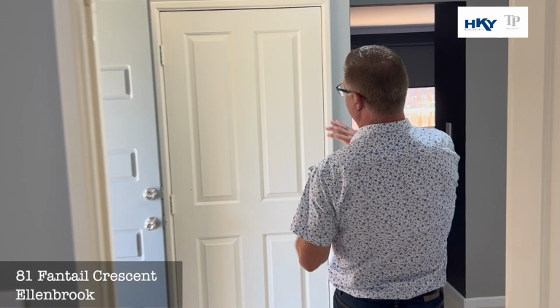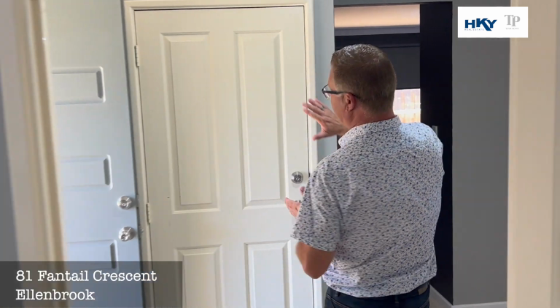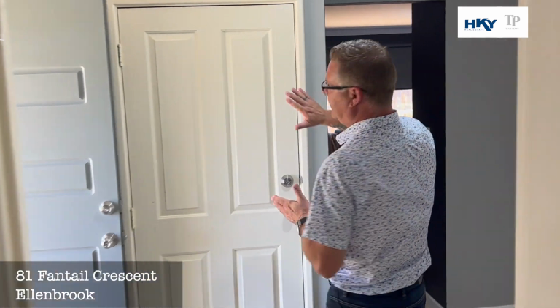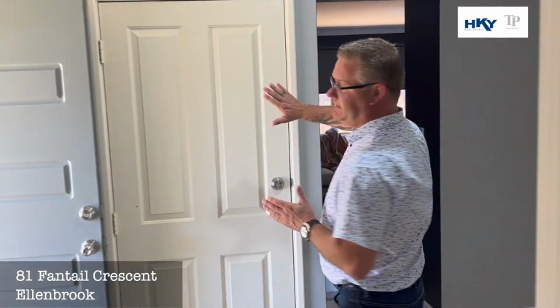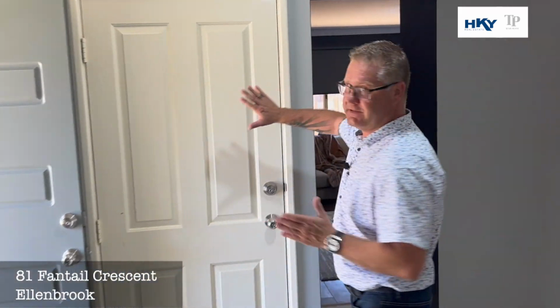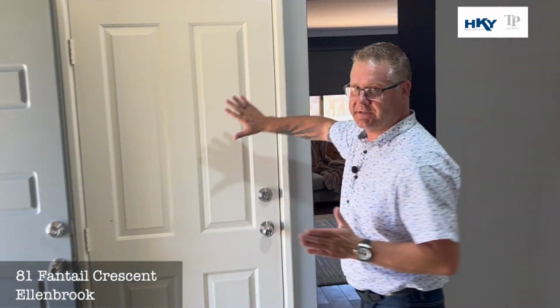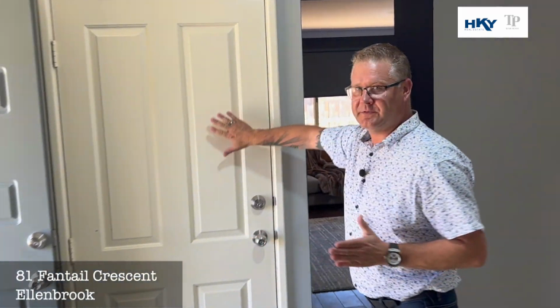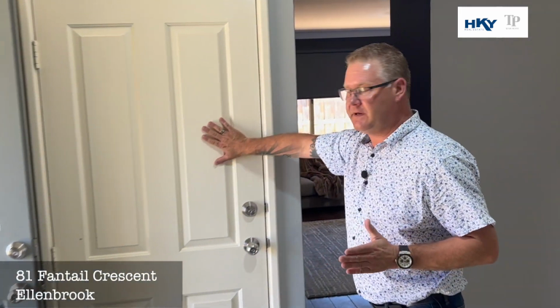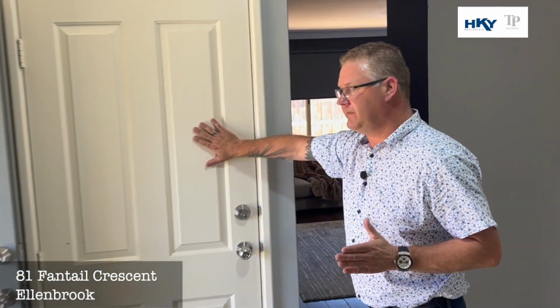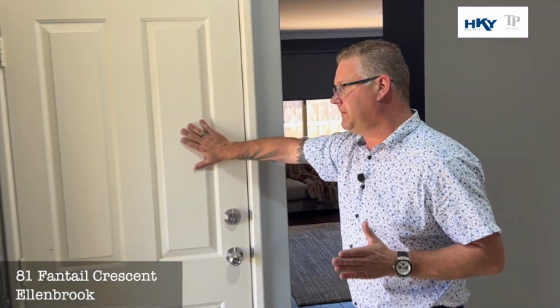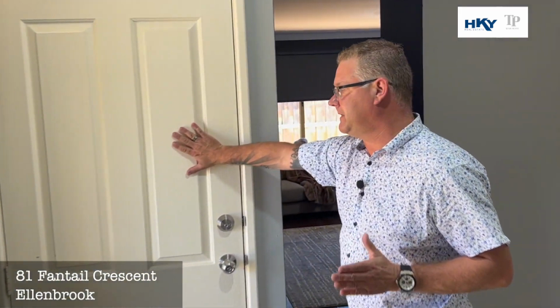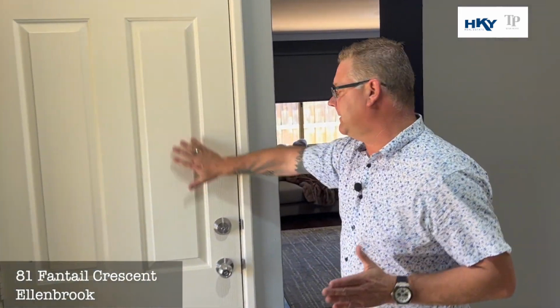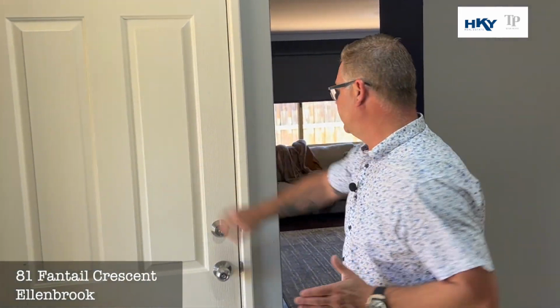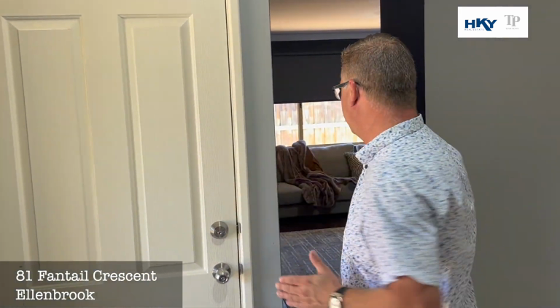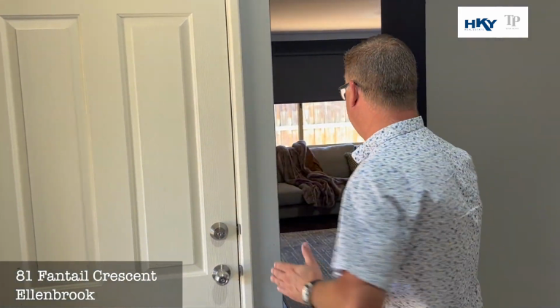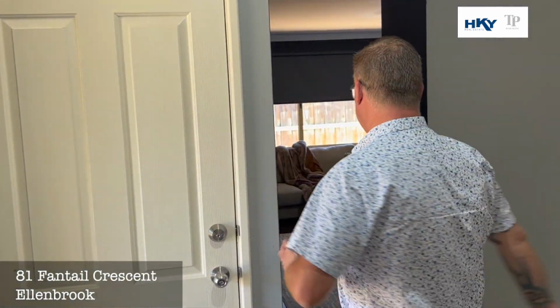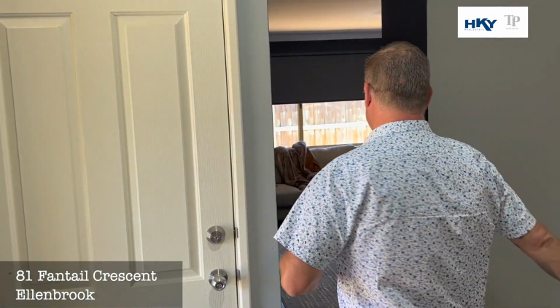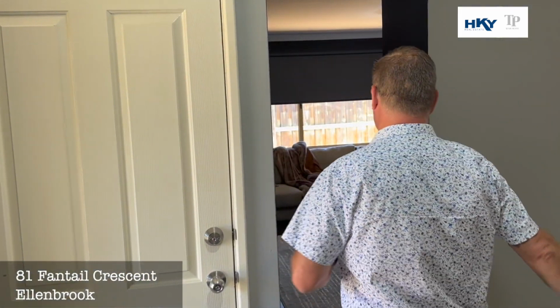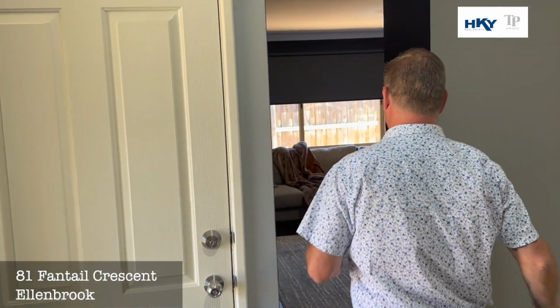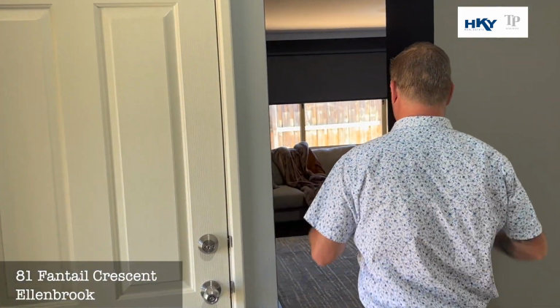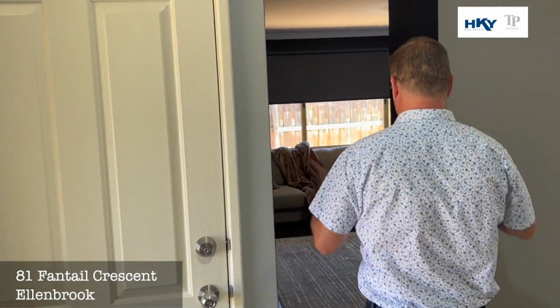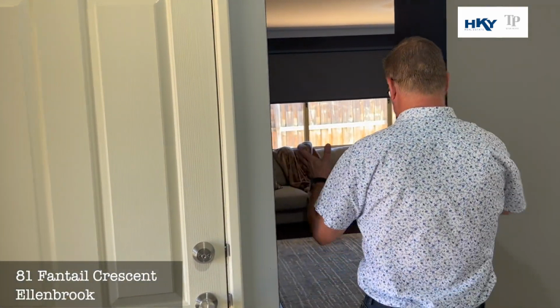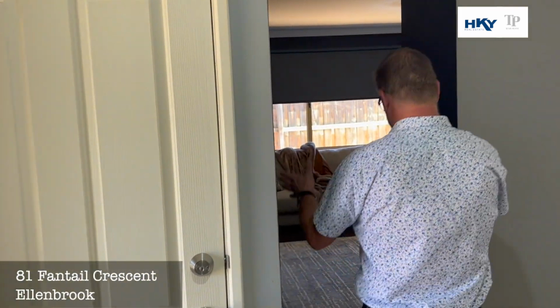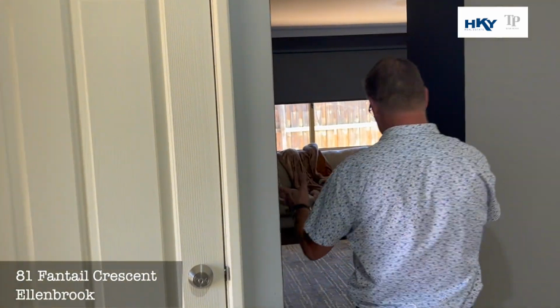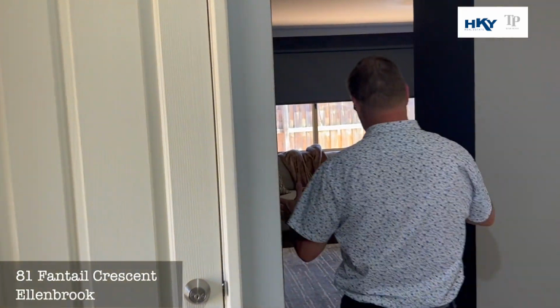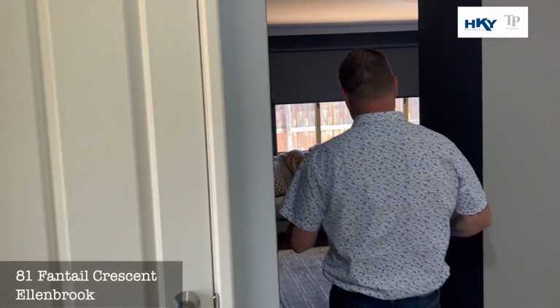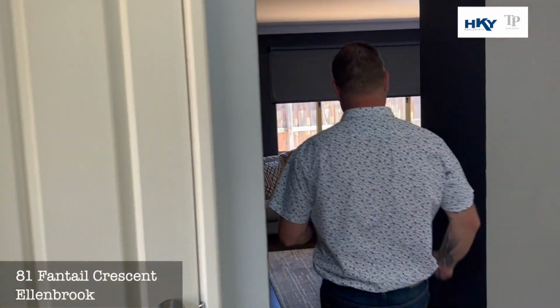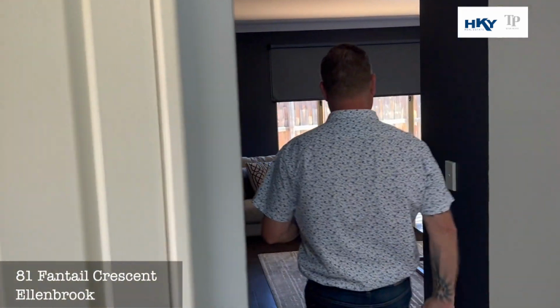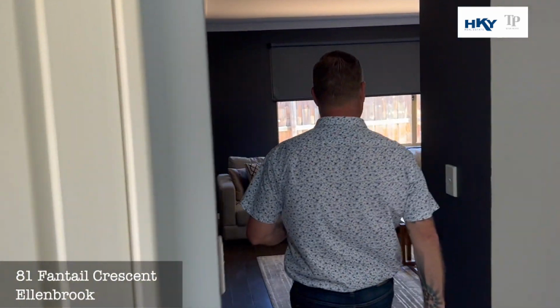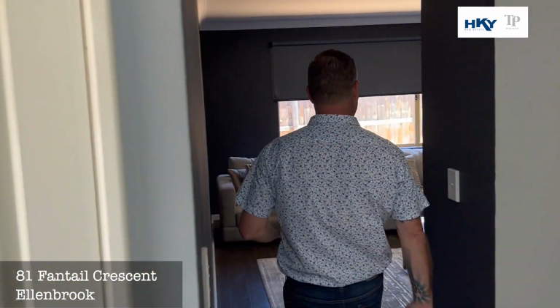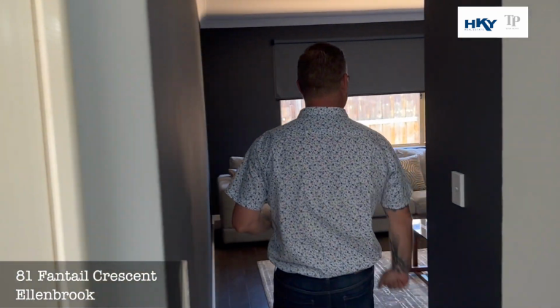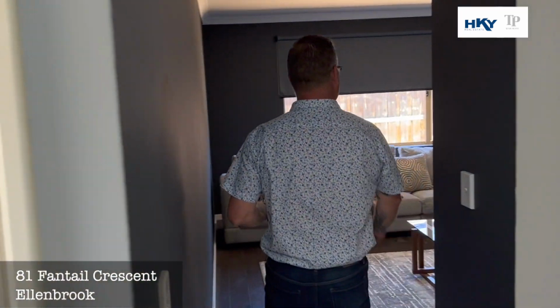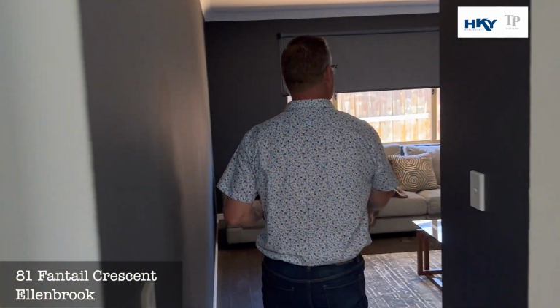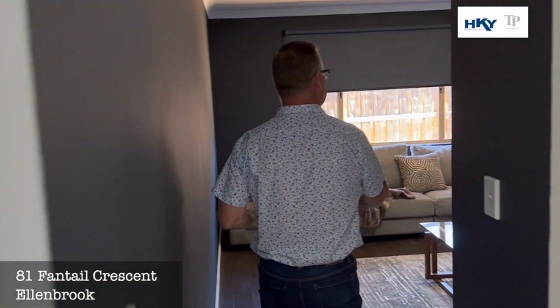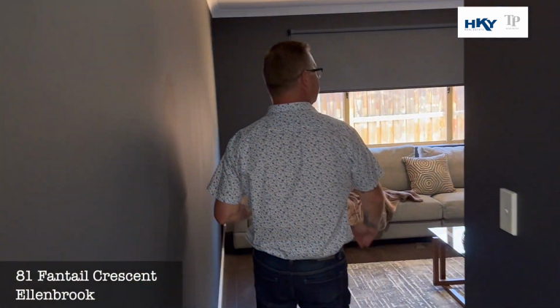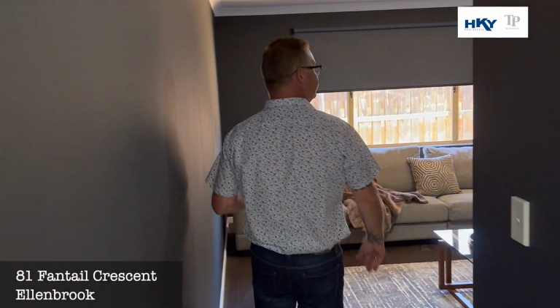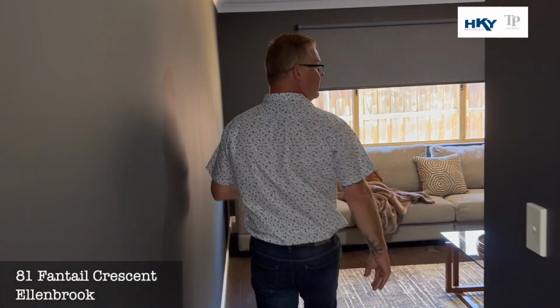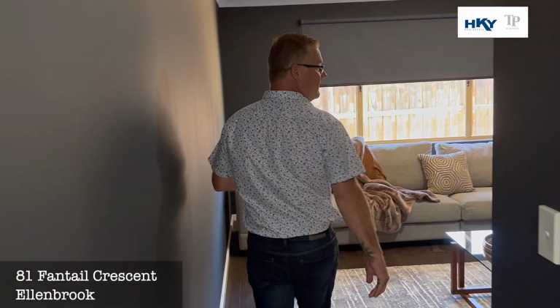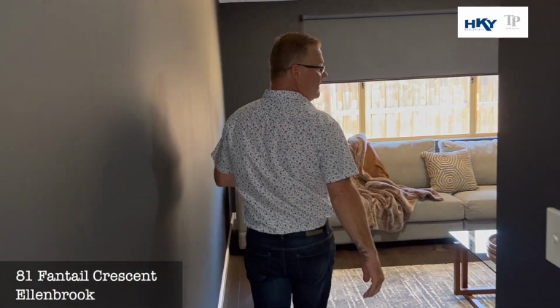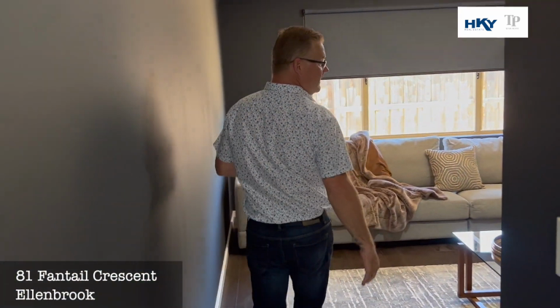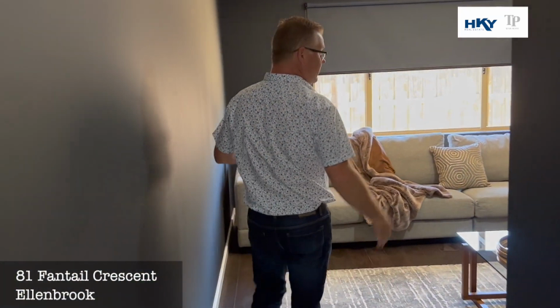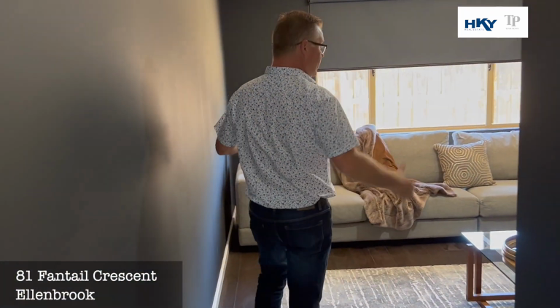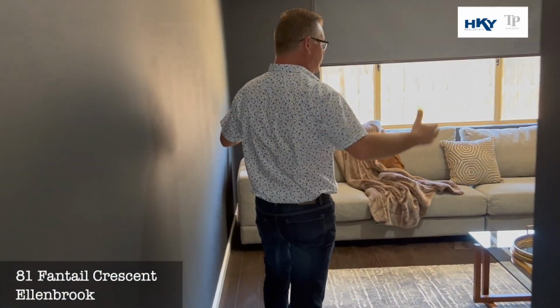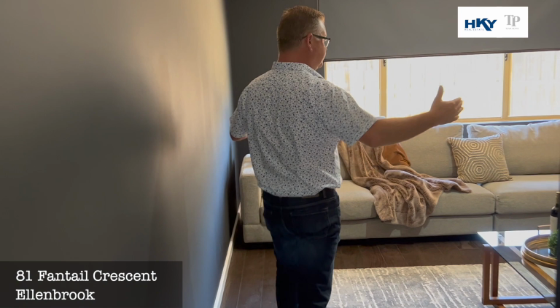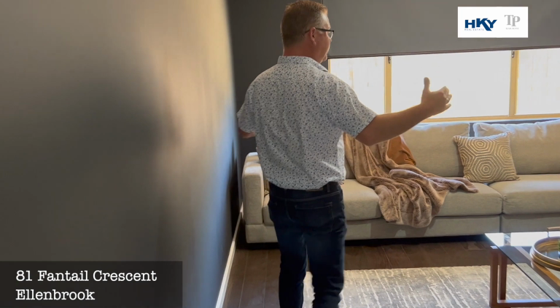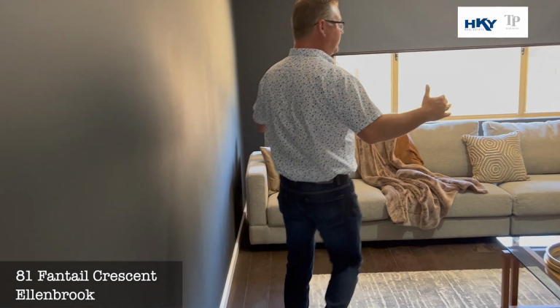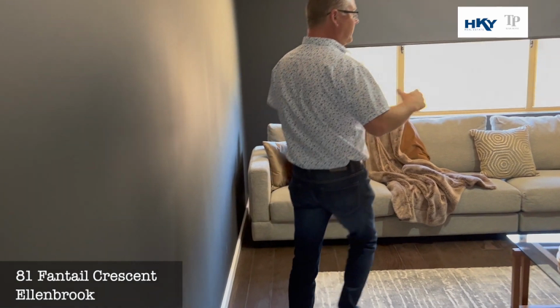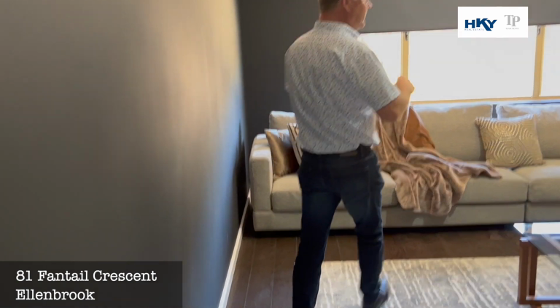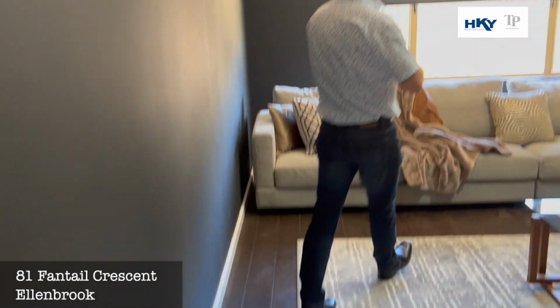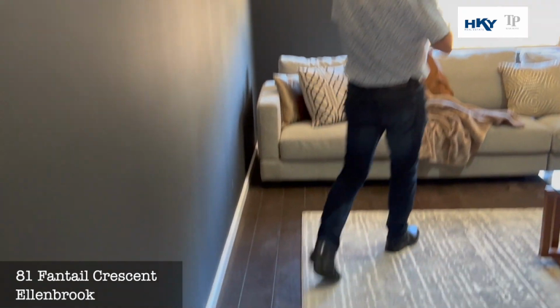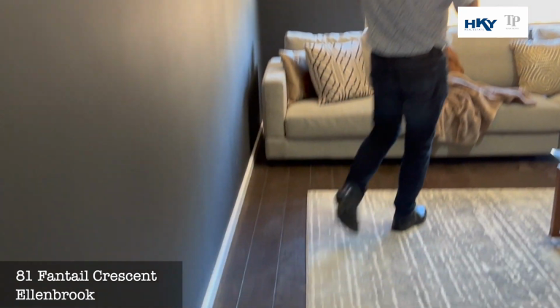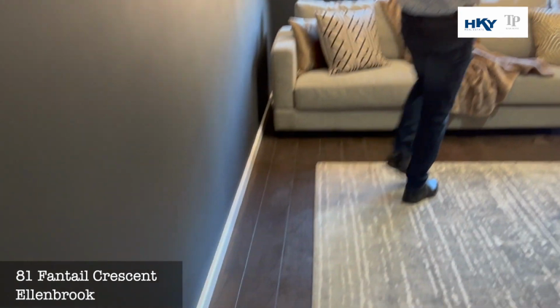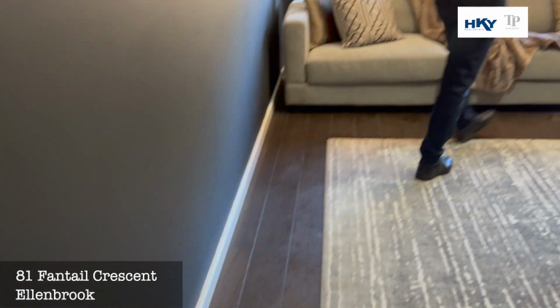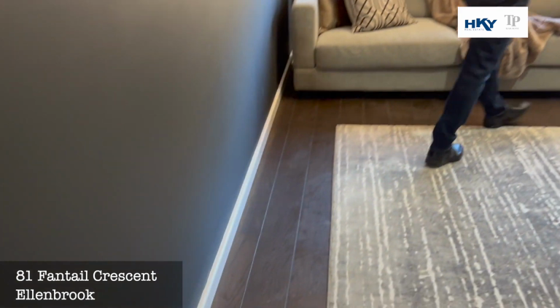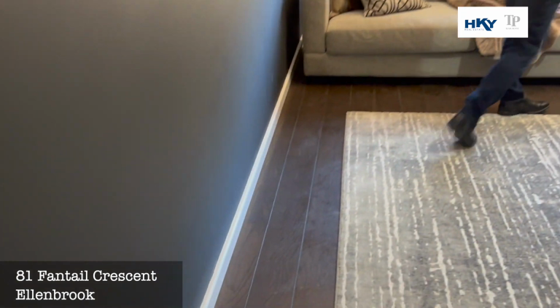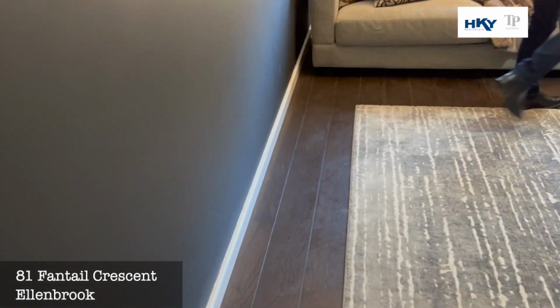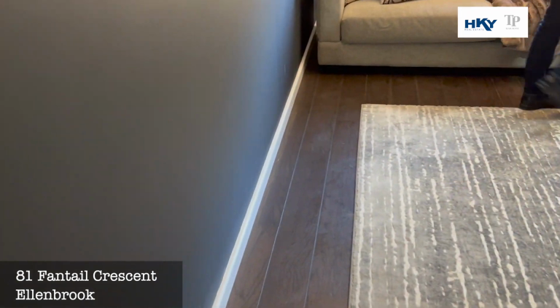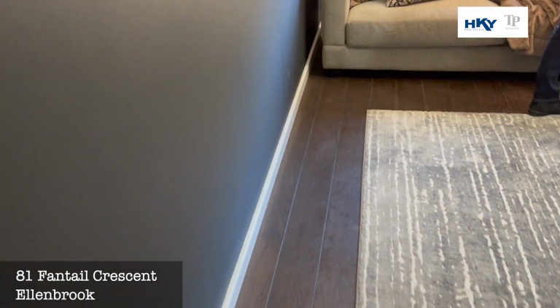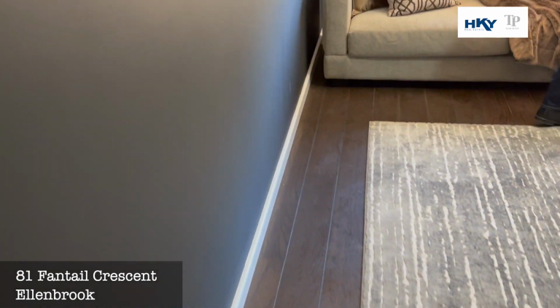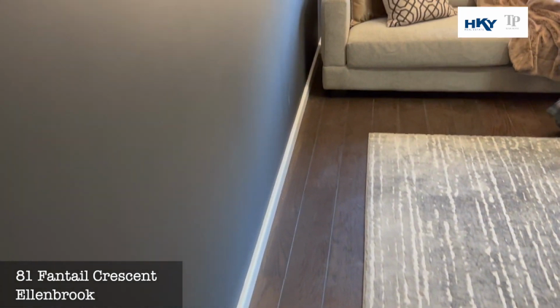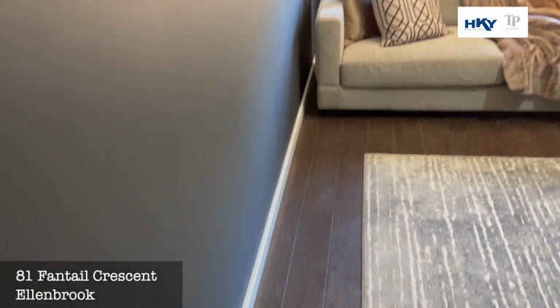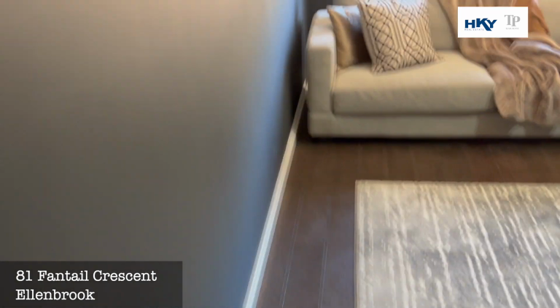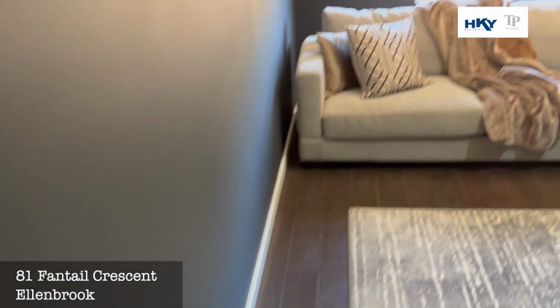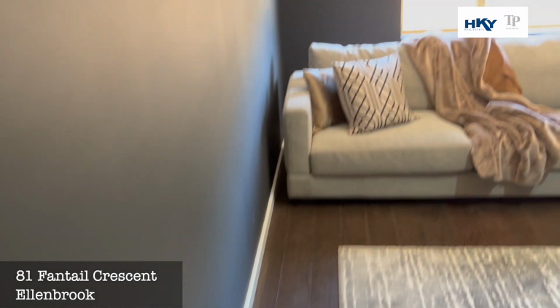Access straight in from the double garage into the theatre area. Nice big room. Like I said, it's a very roomy home.